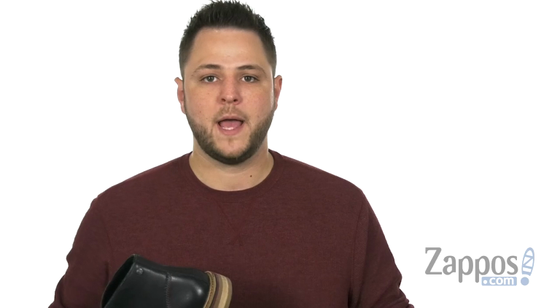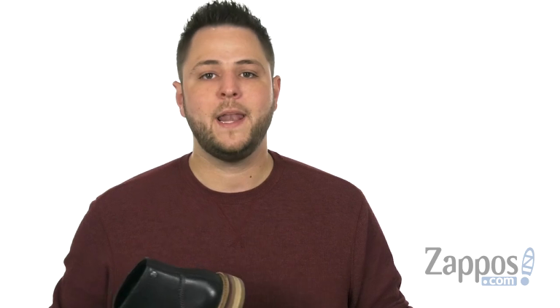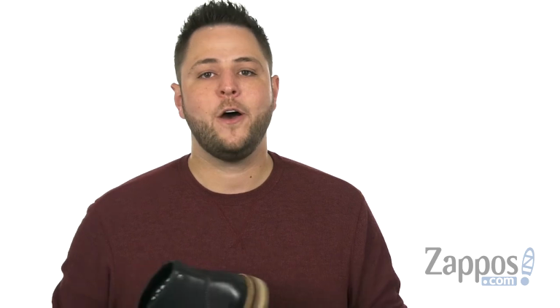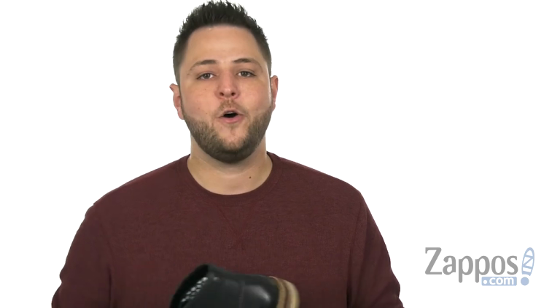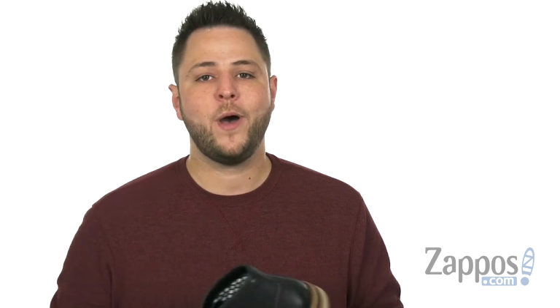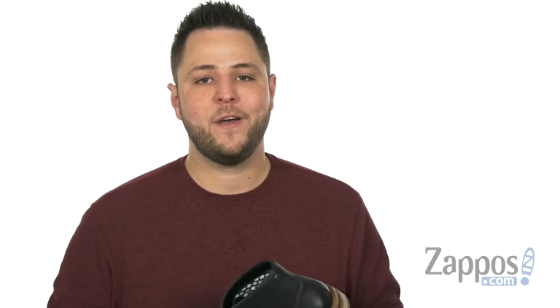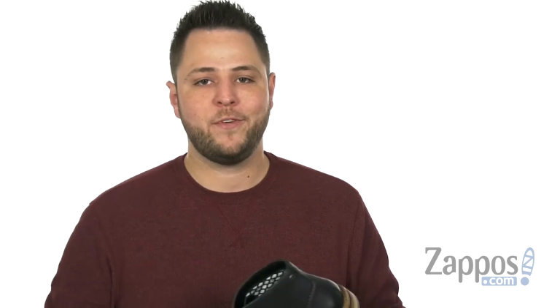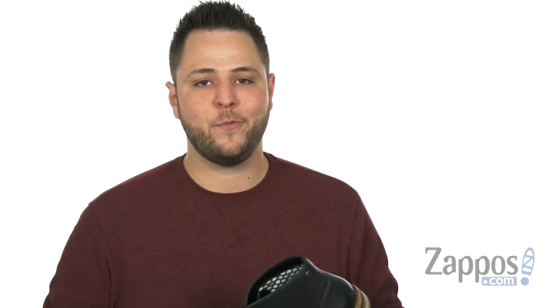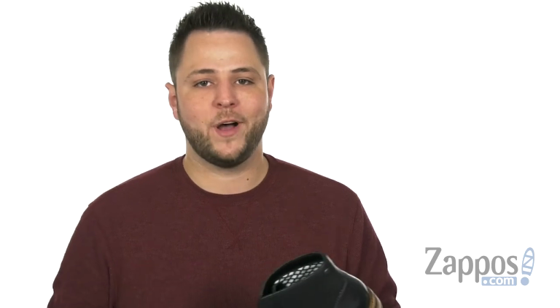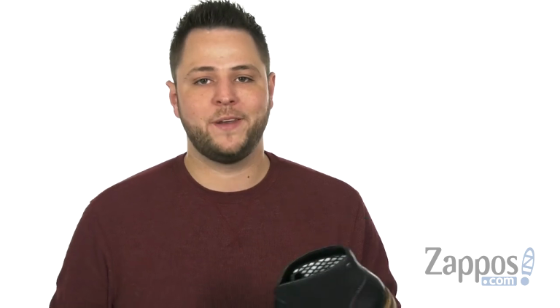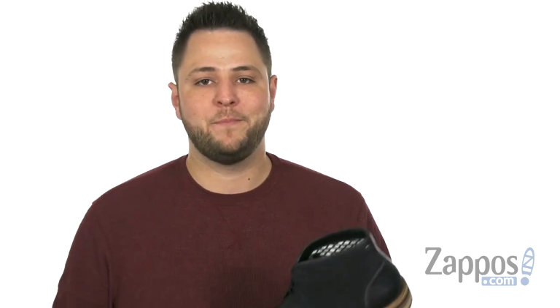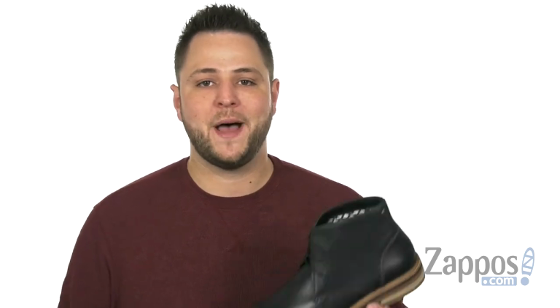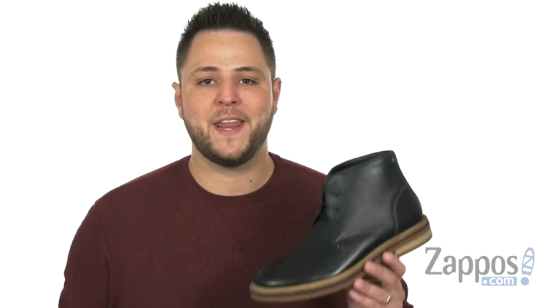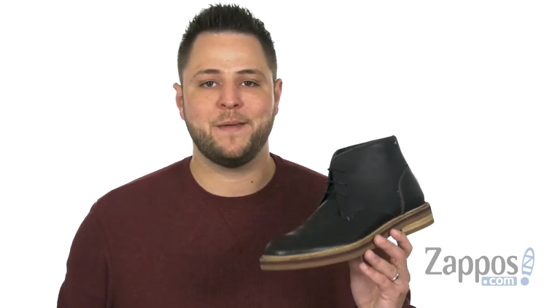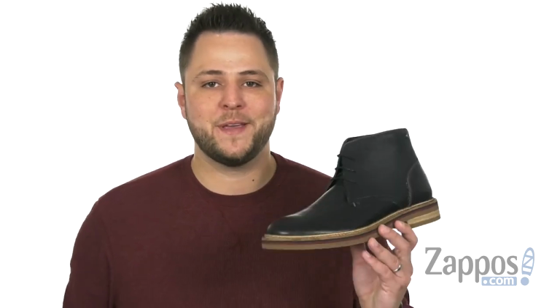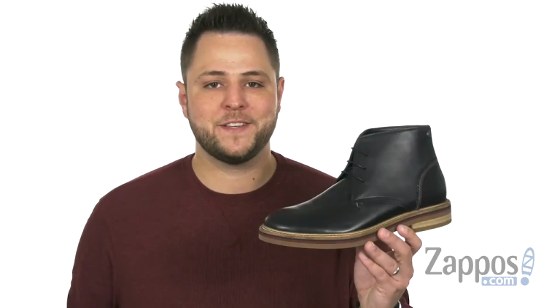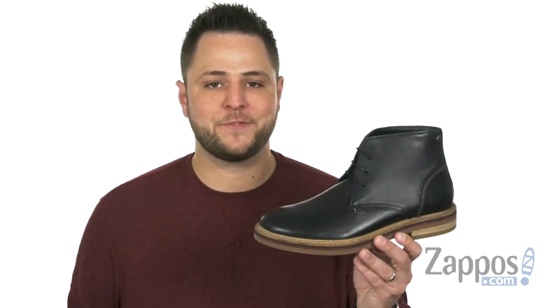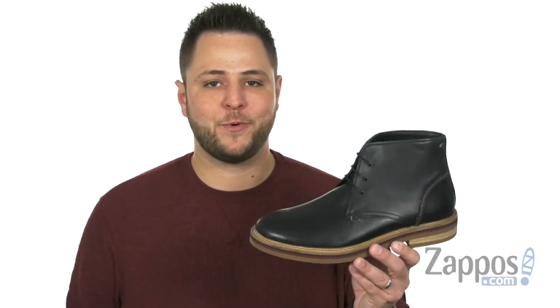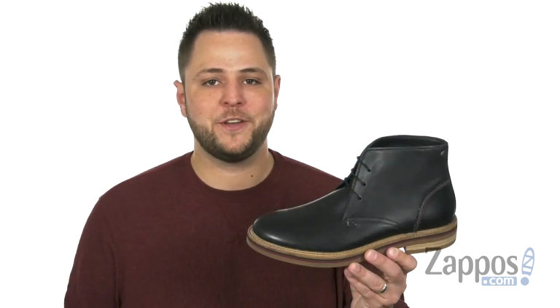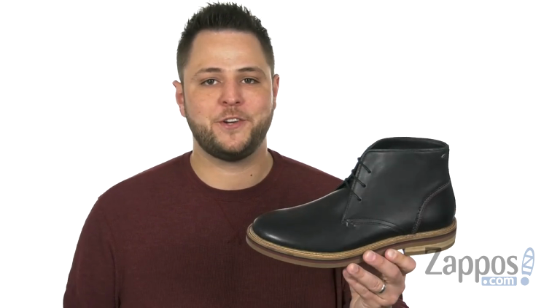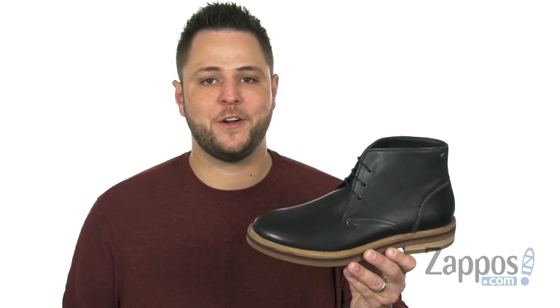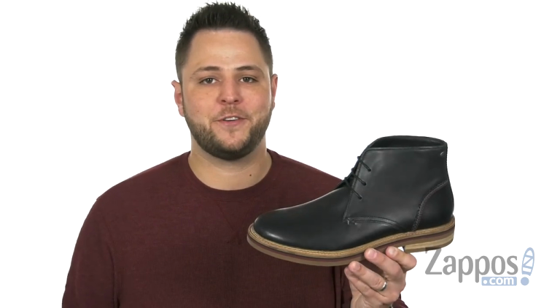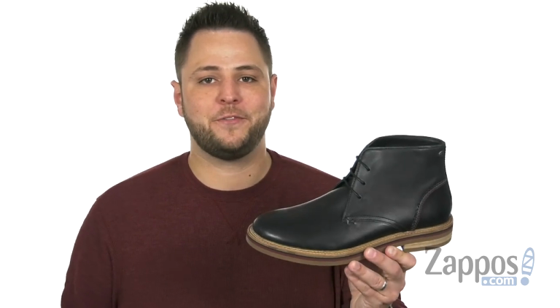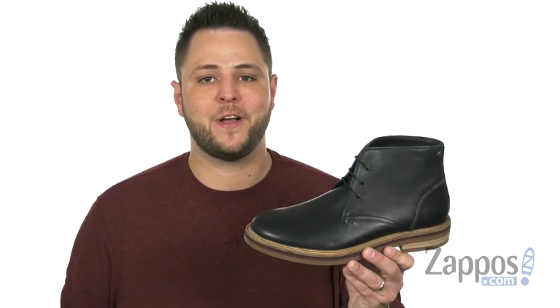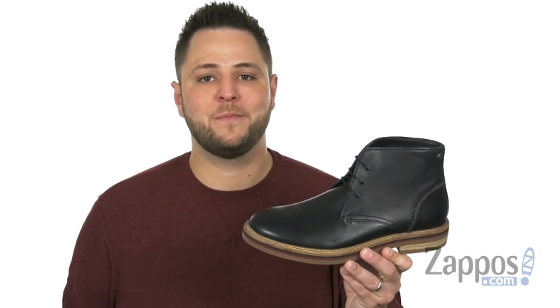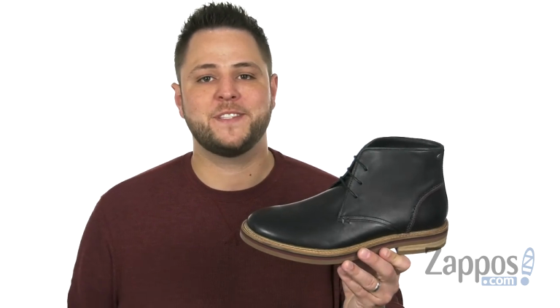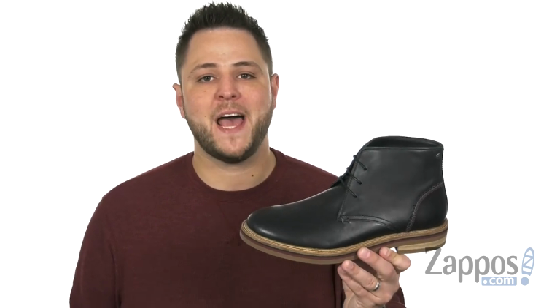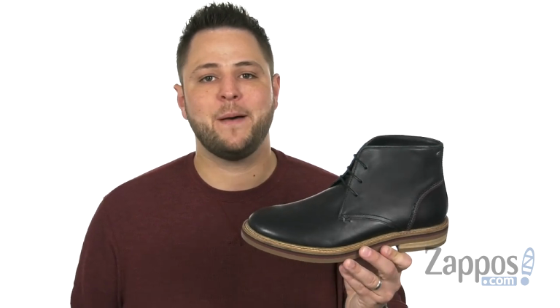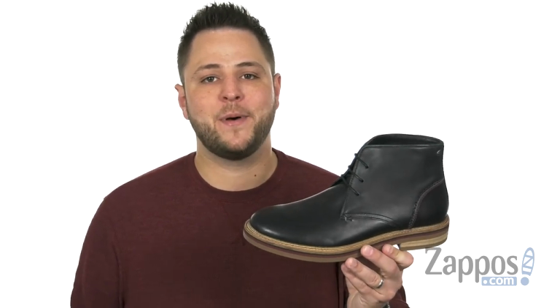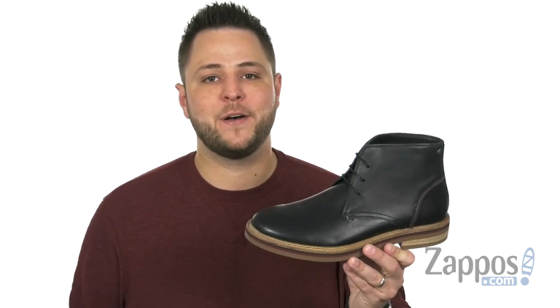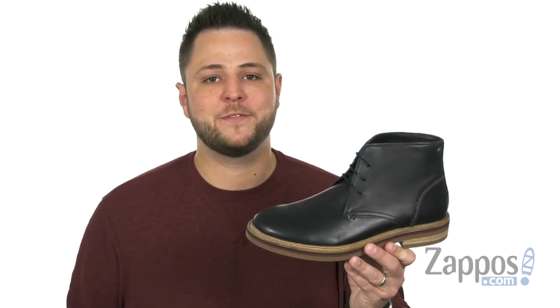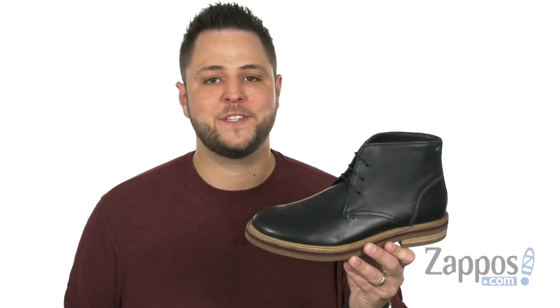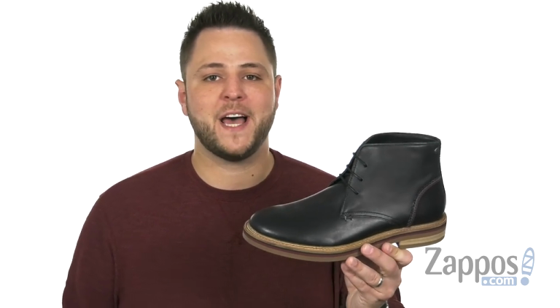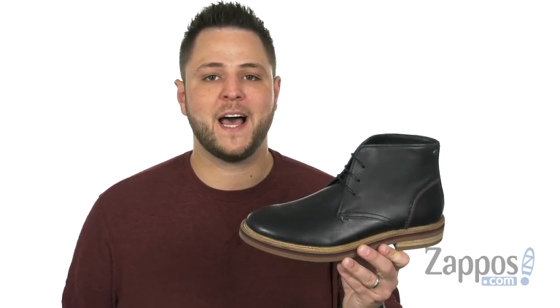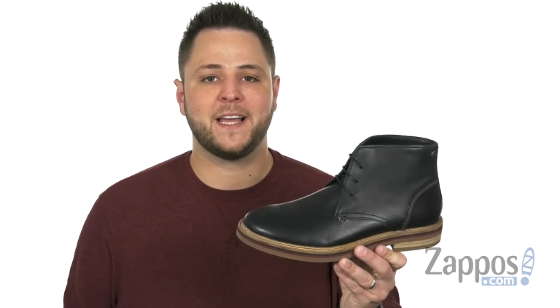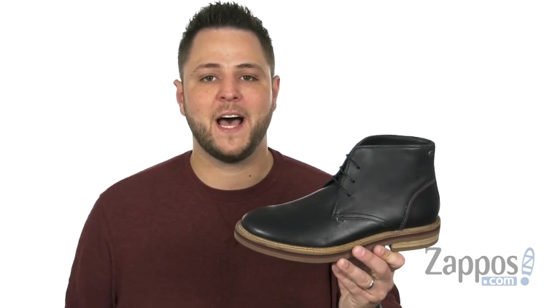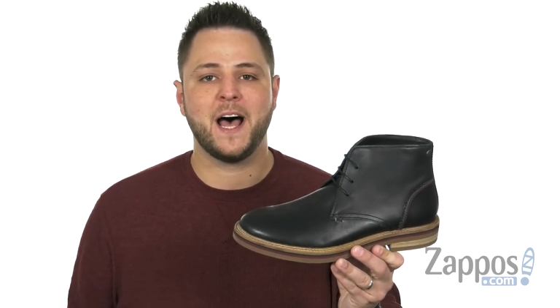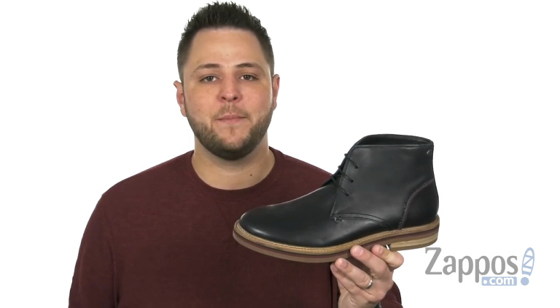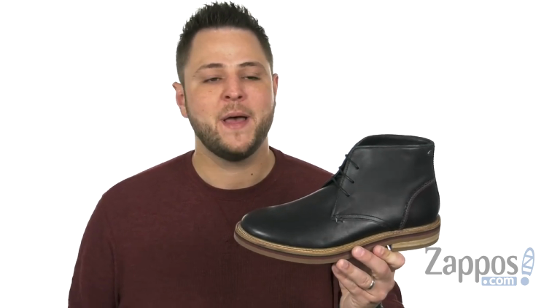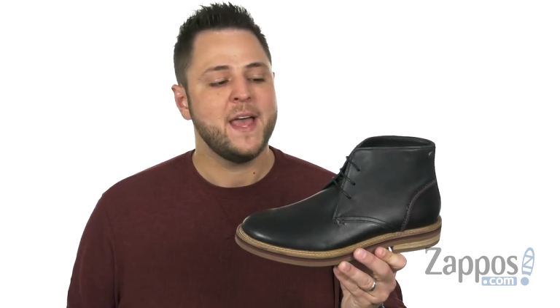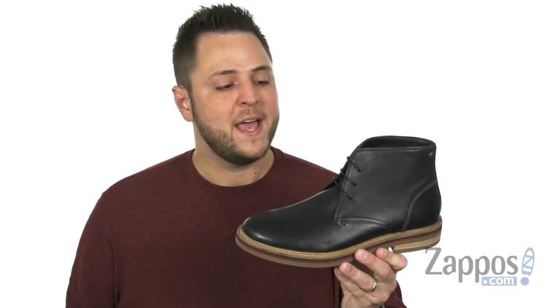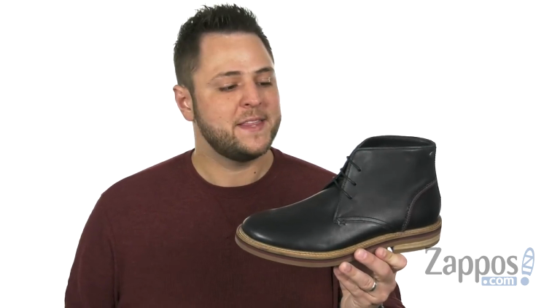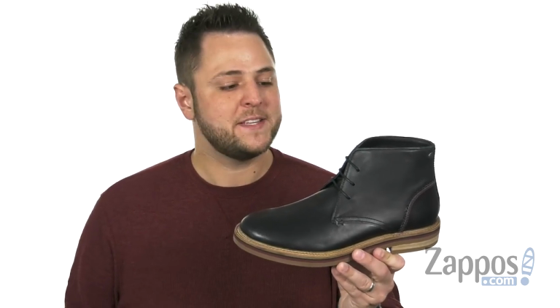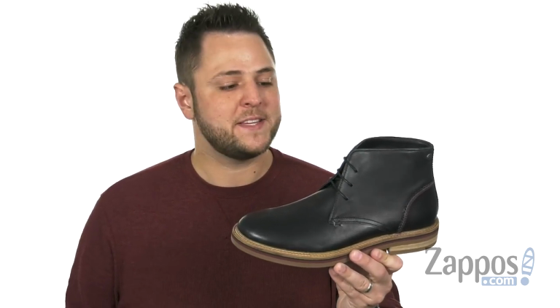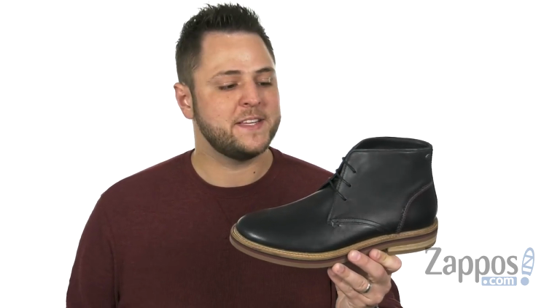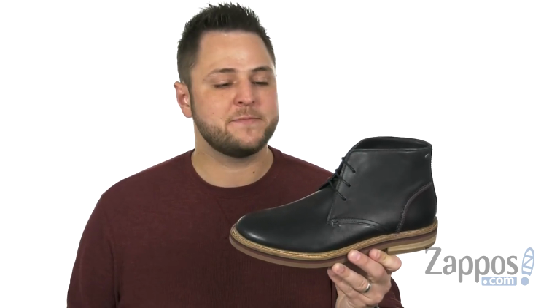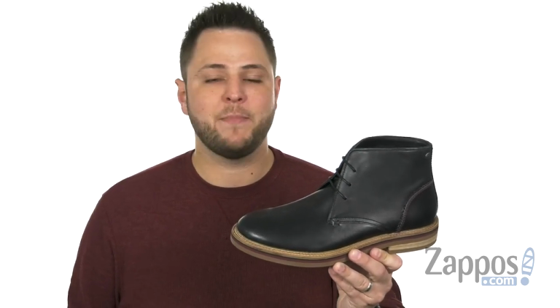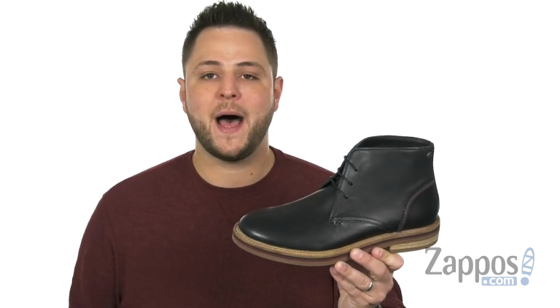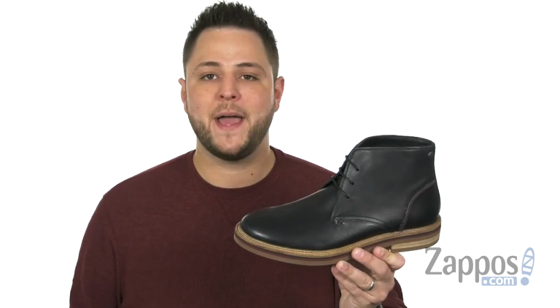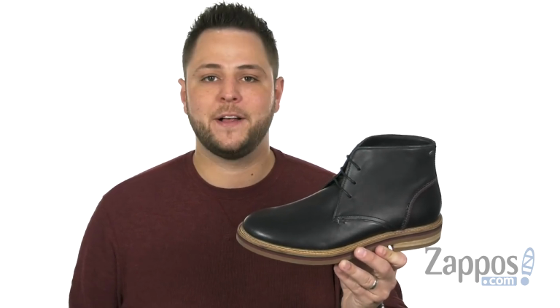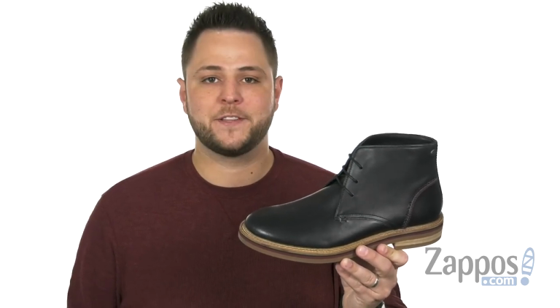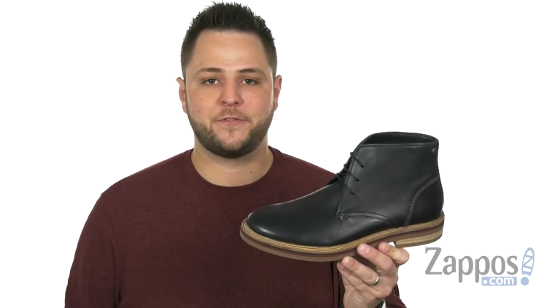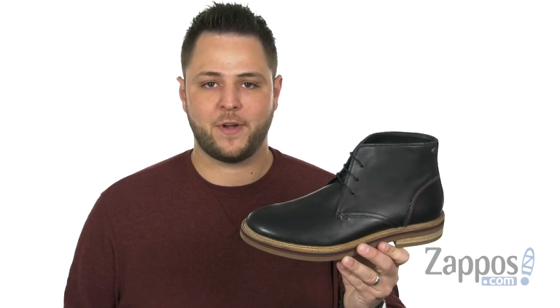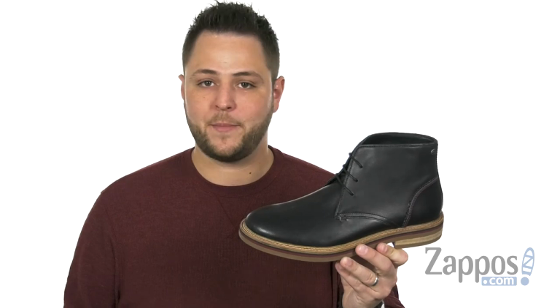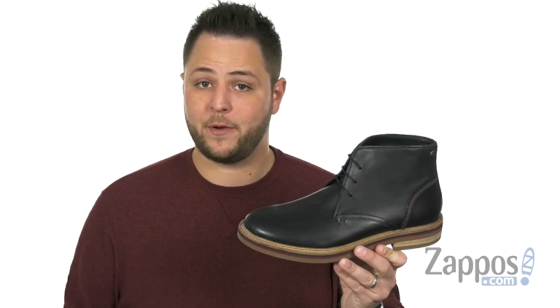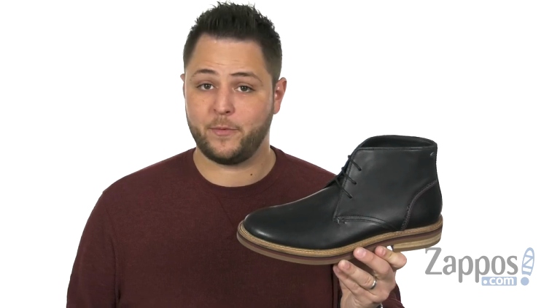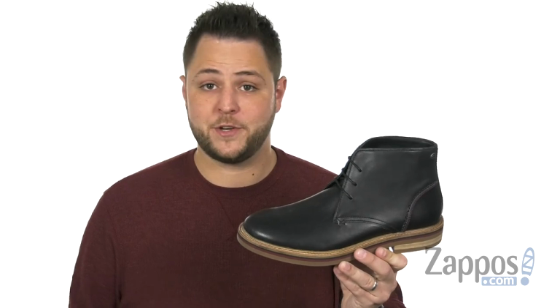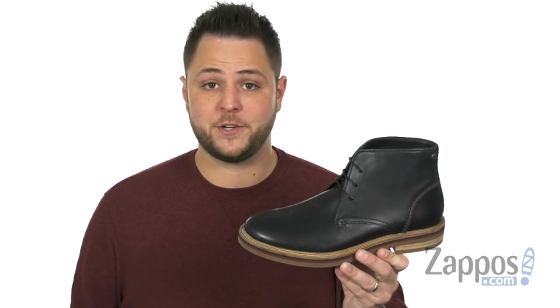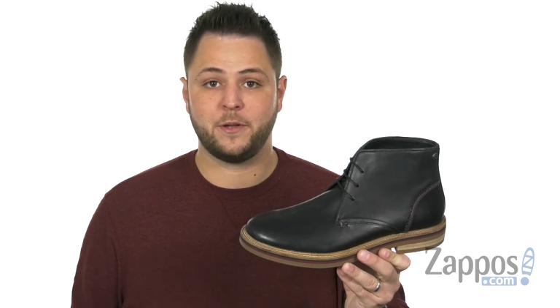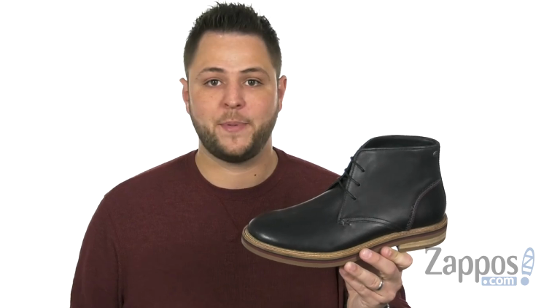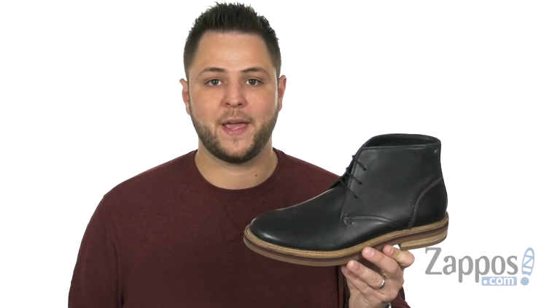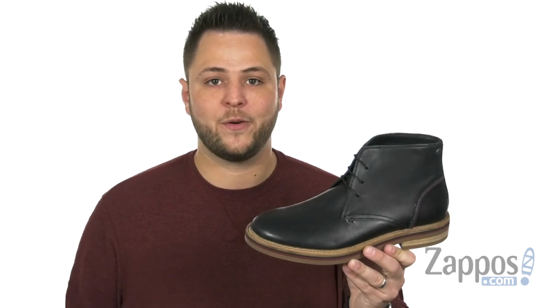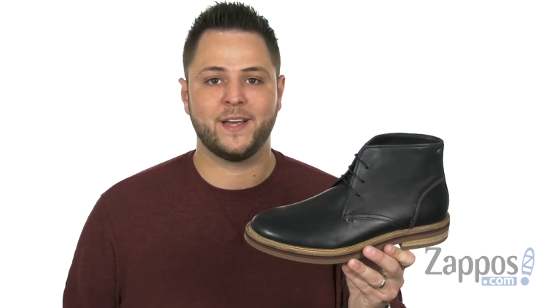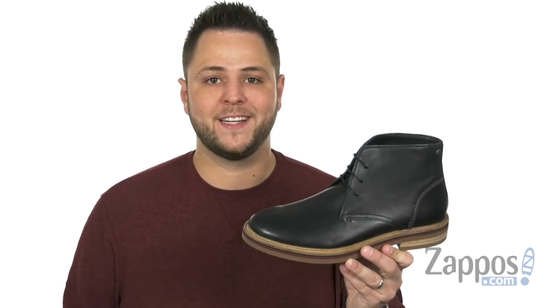Hello everyone, my name is Richard from Zappos.com and this is Miles from Original Penguin.